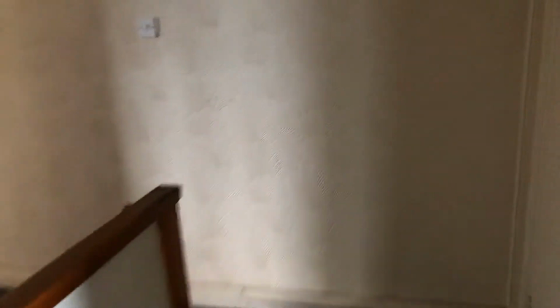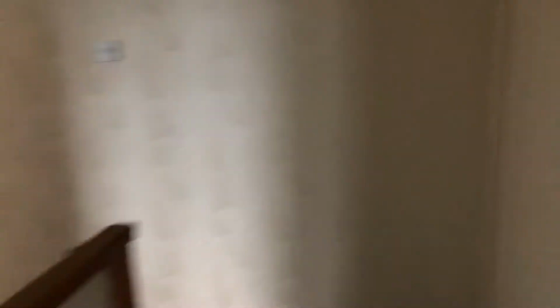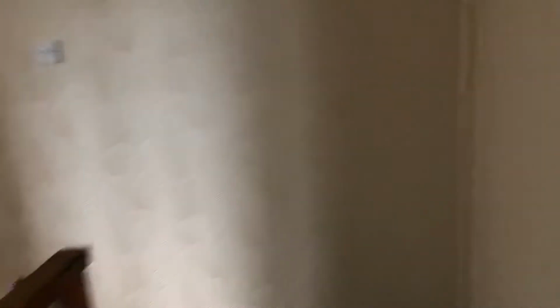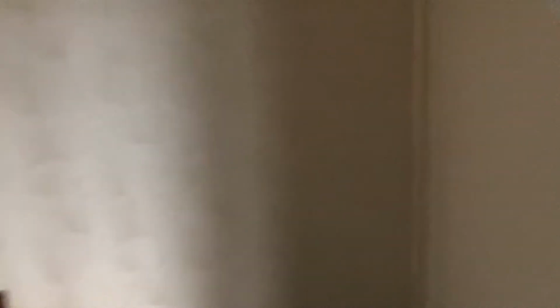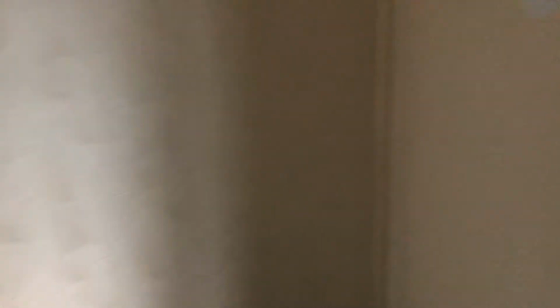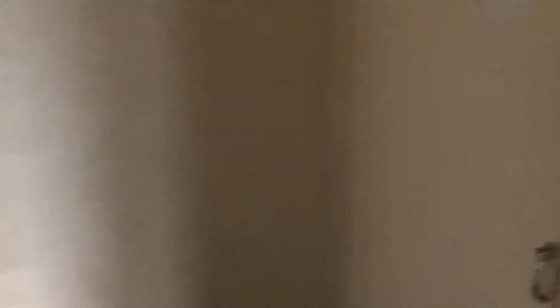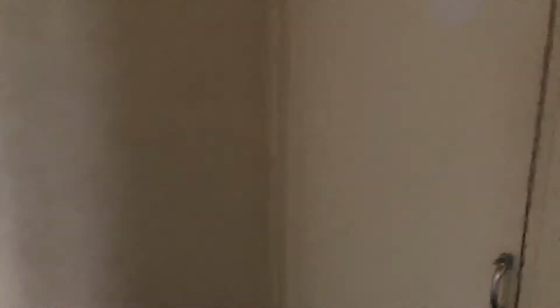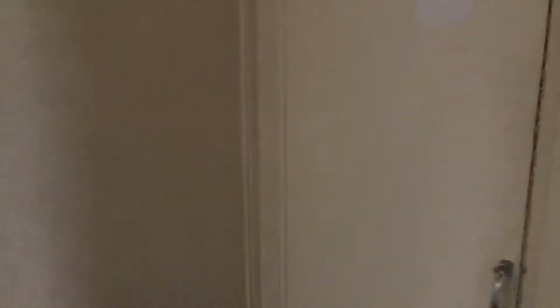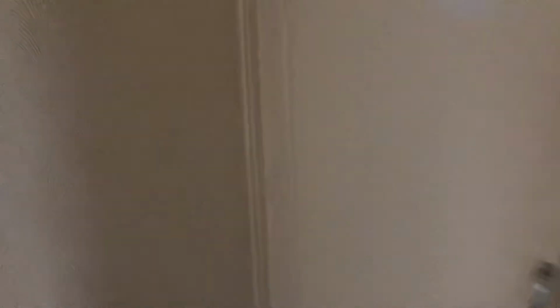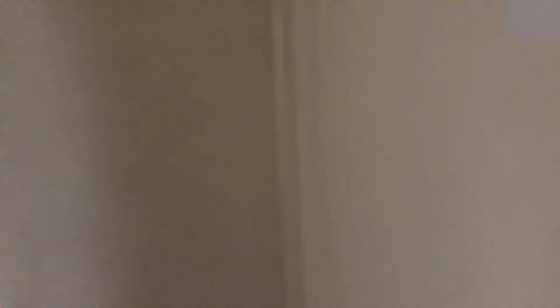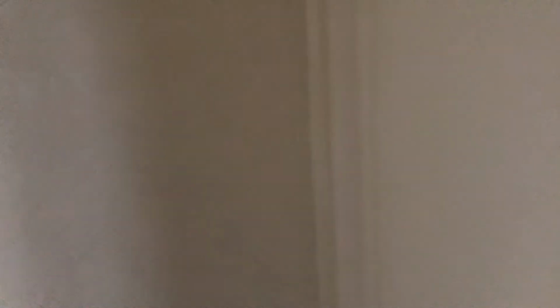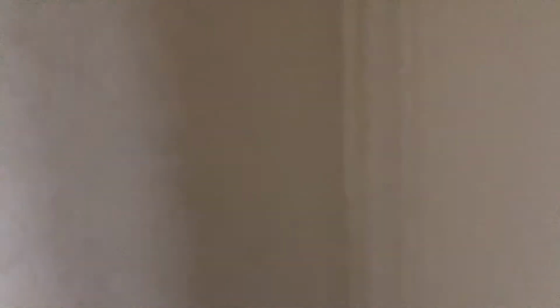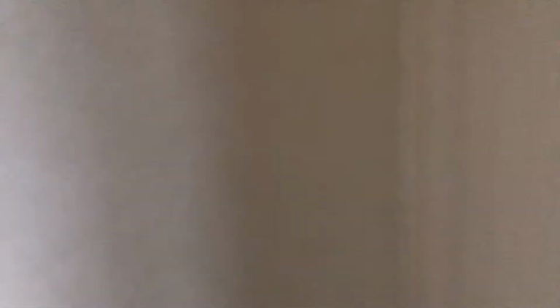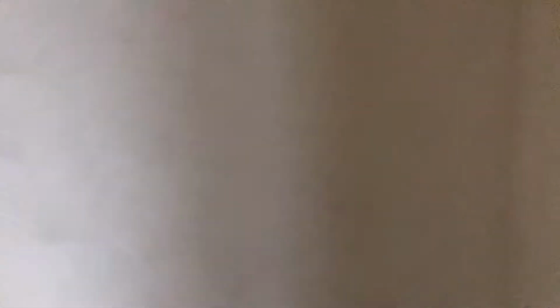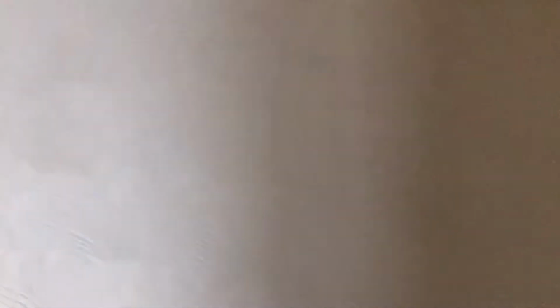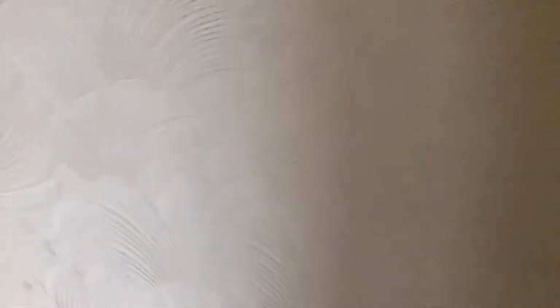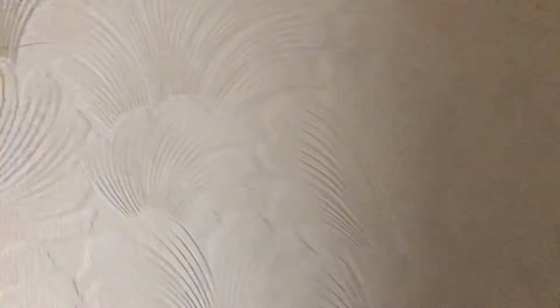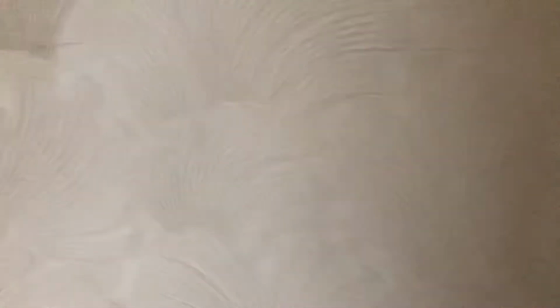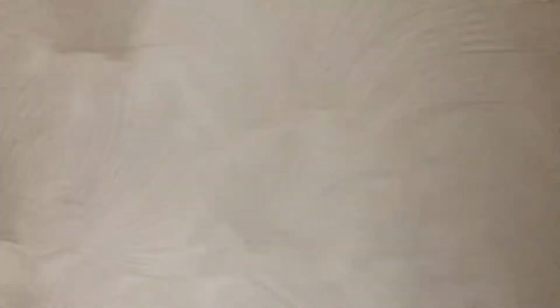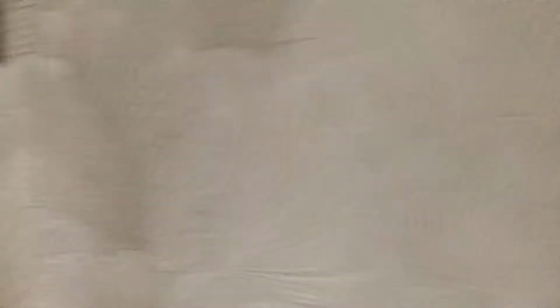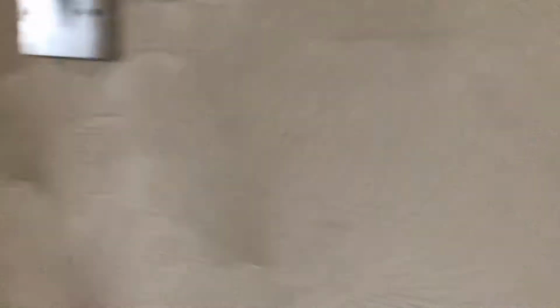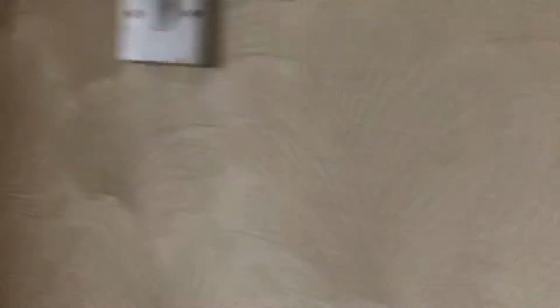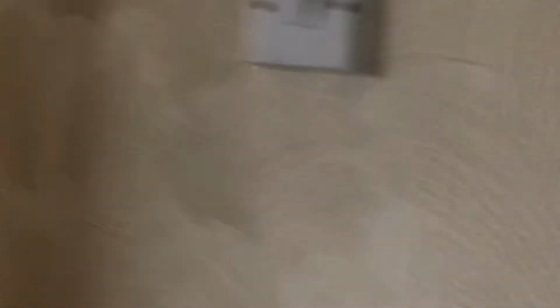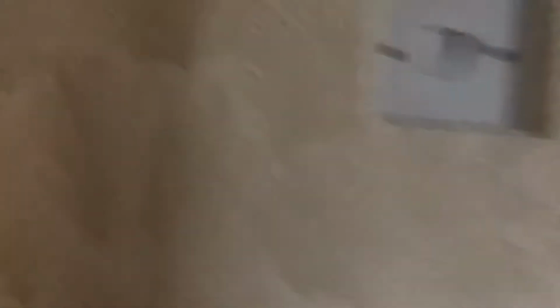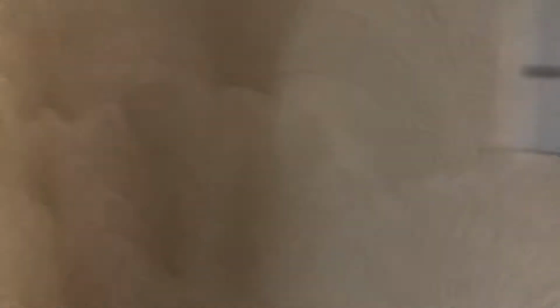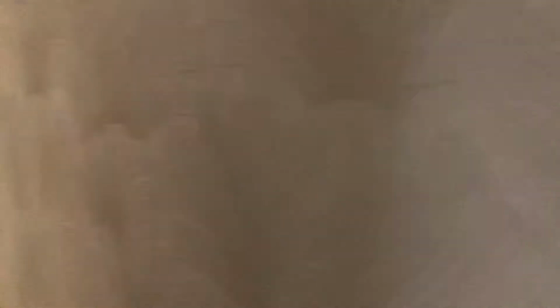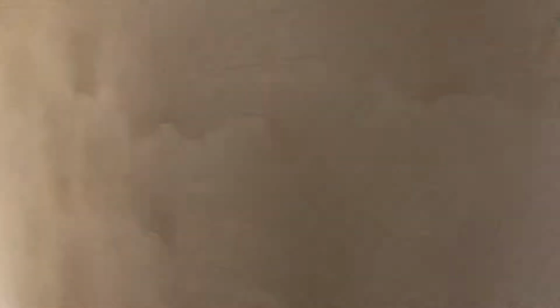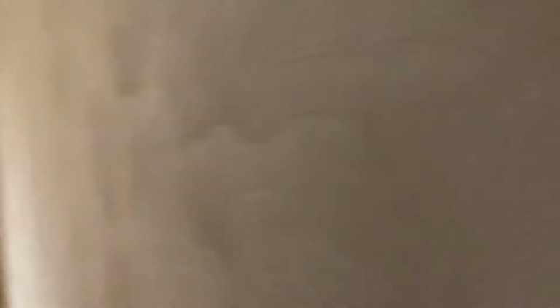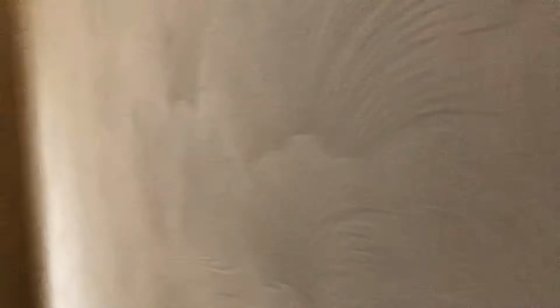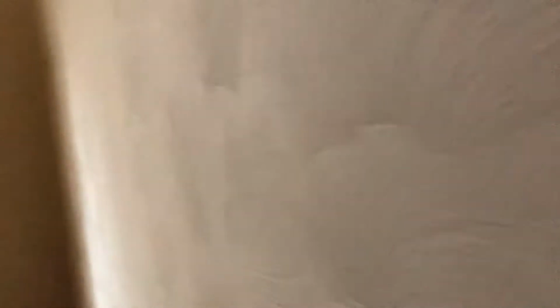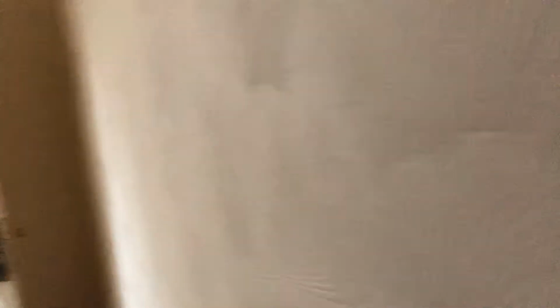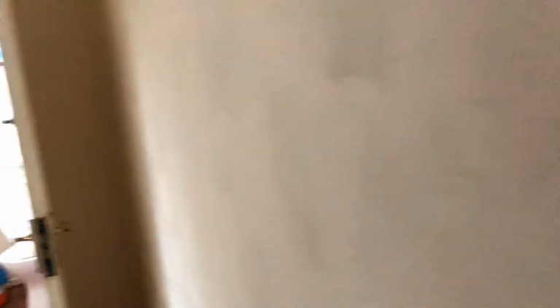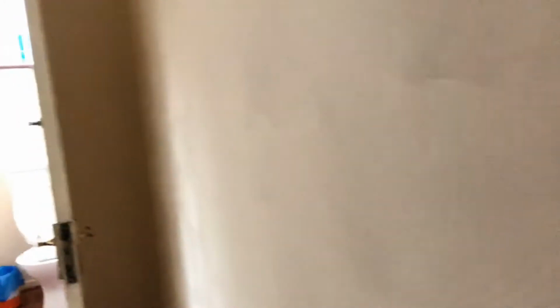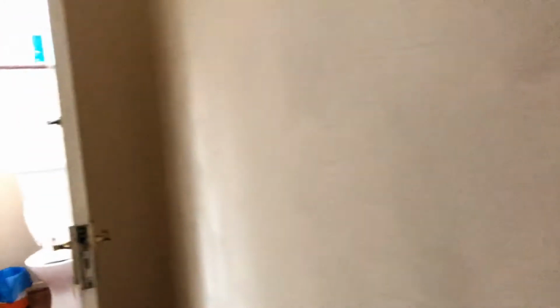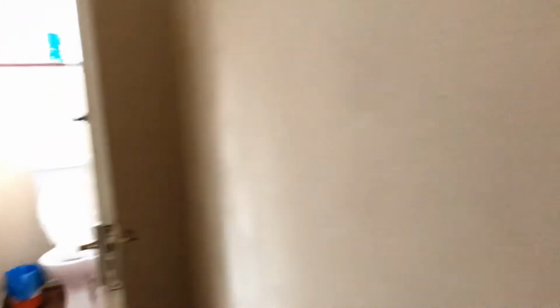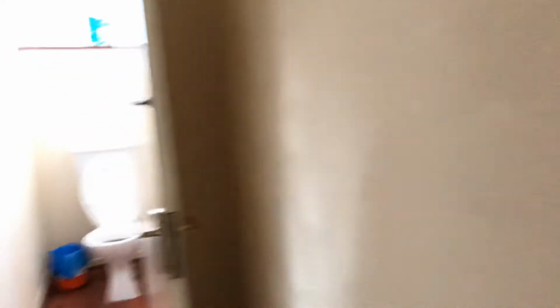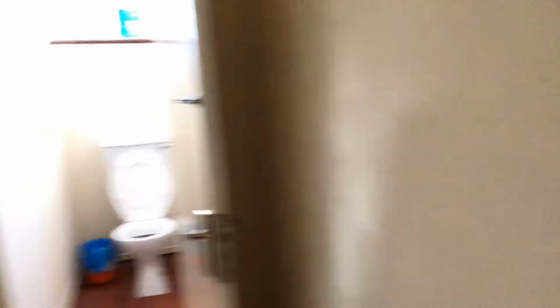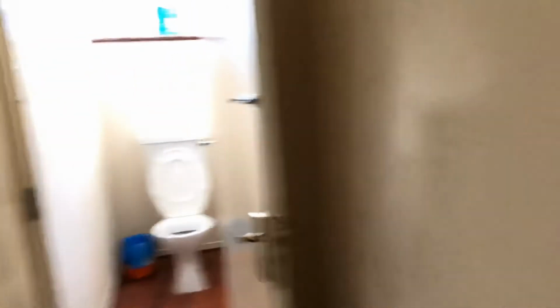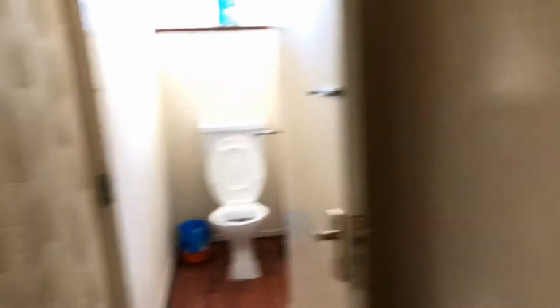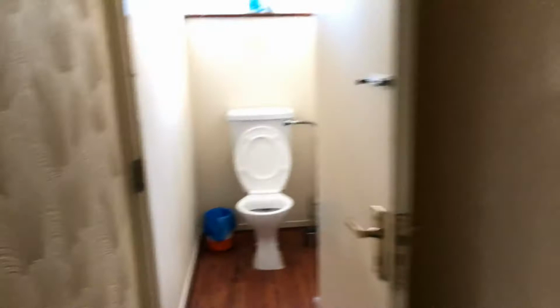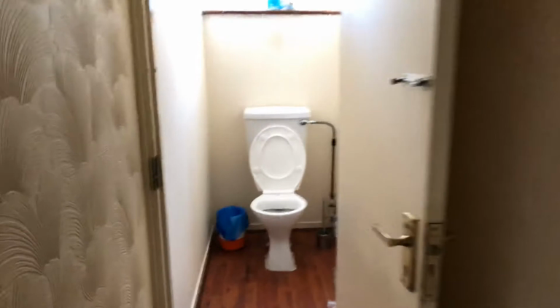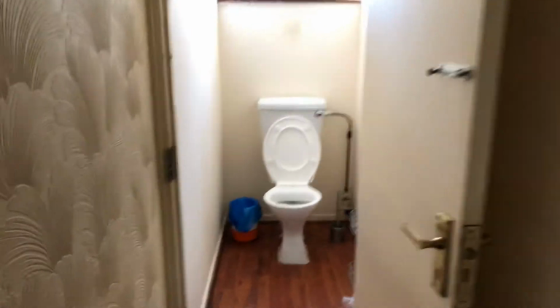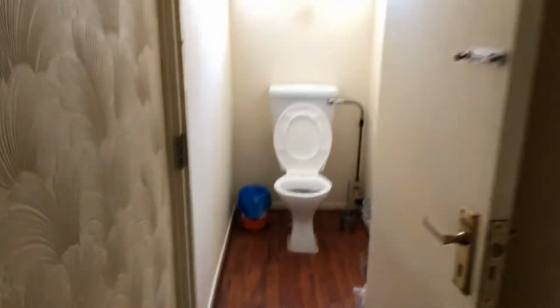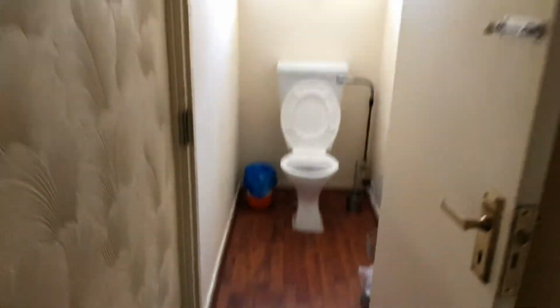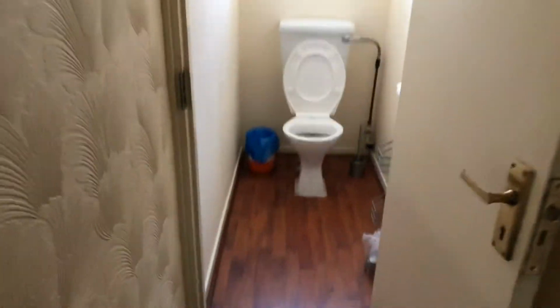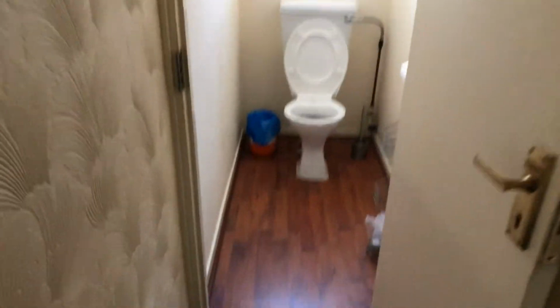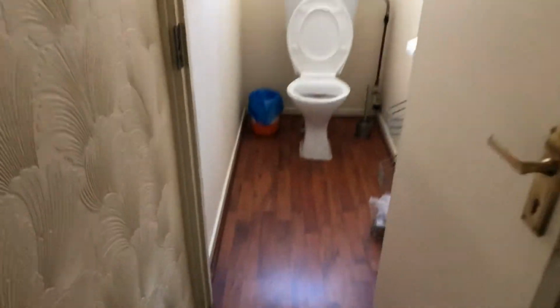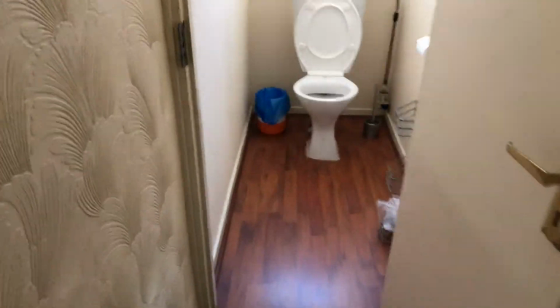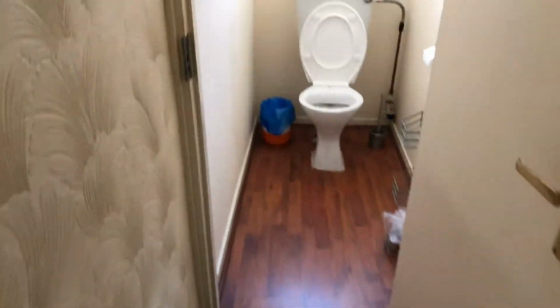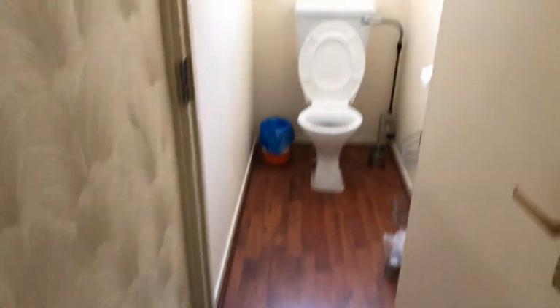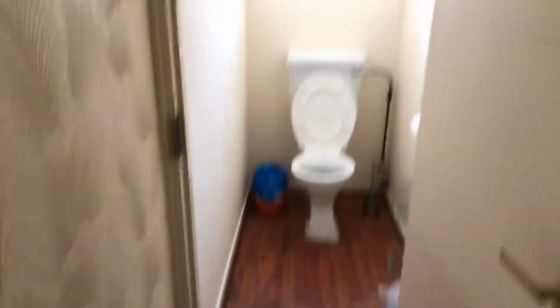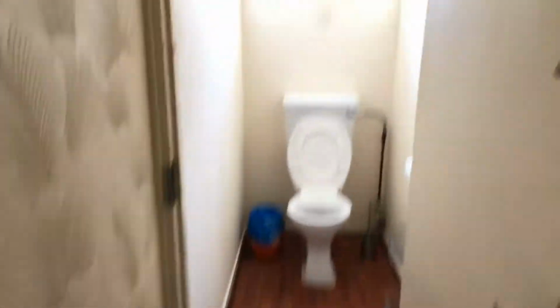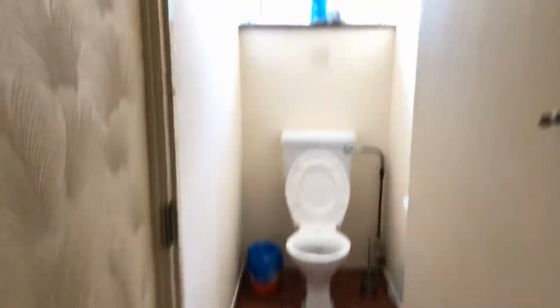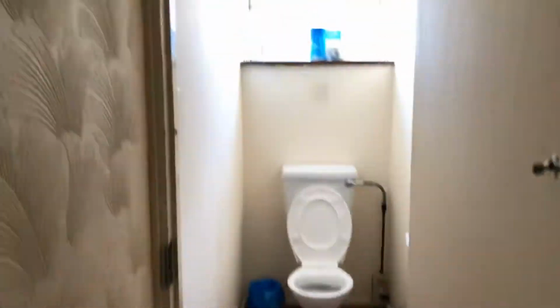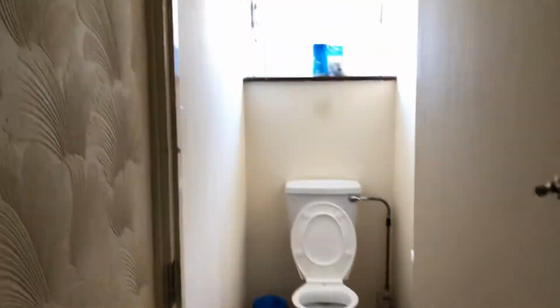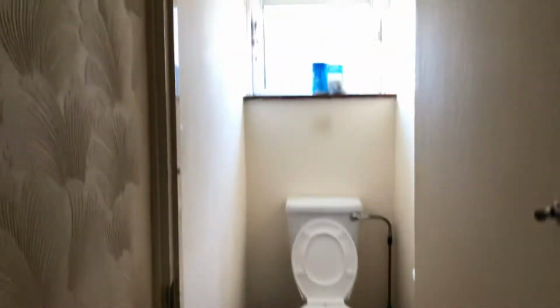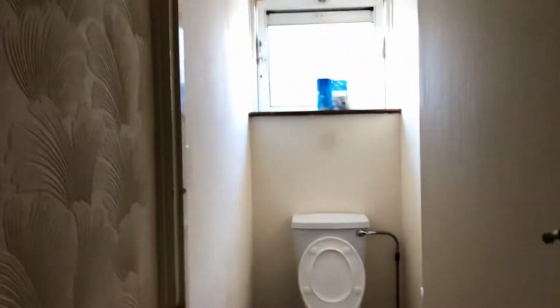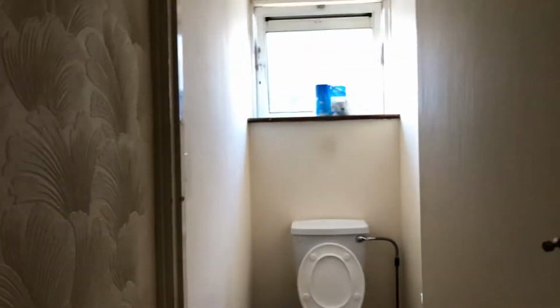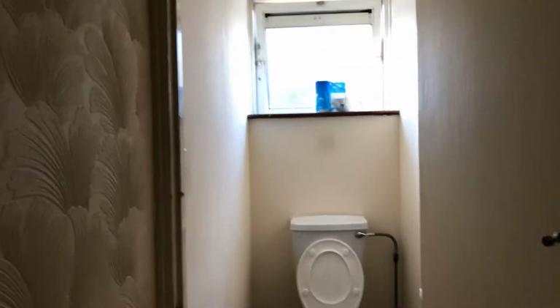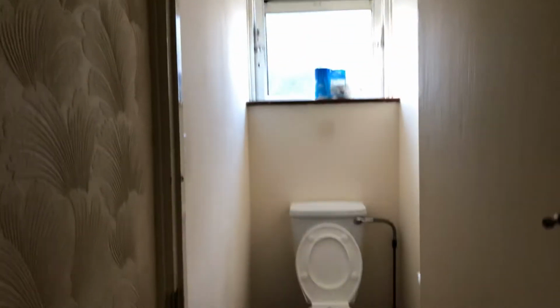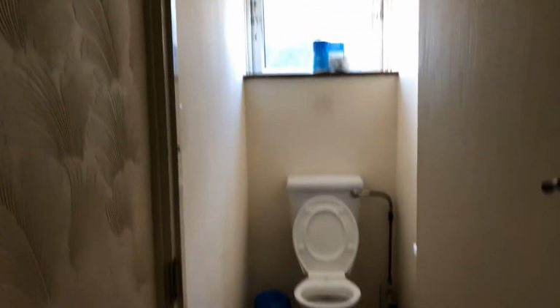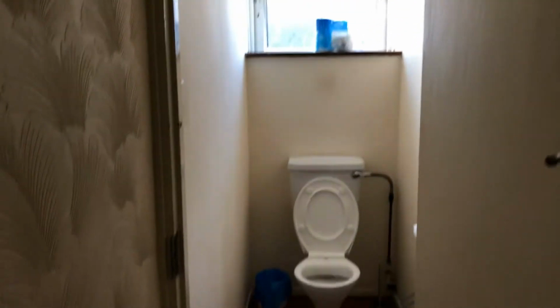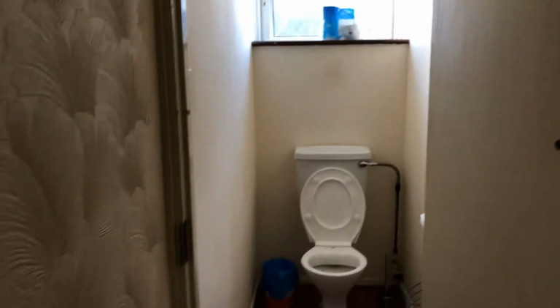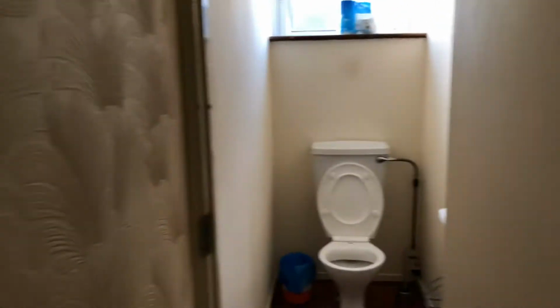I don't know if you guys noticed but the bathroom didn't have a toilet, so I don't know if I missed it. Here she is — the lonely toilet.